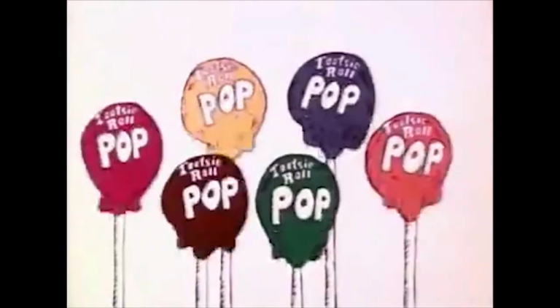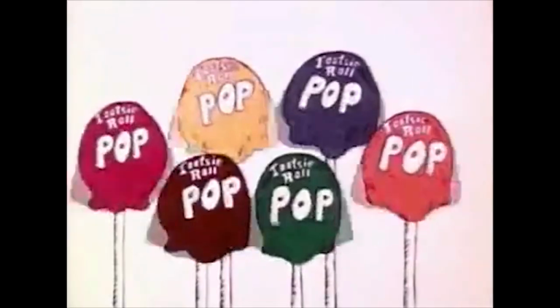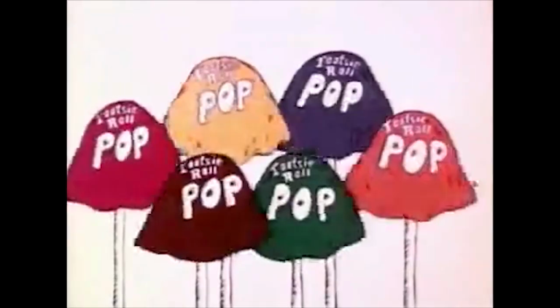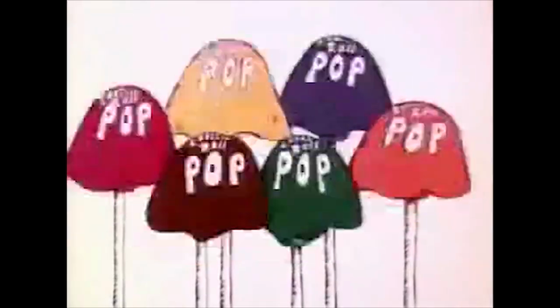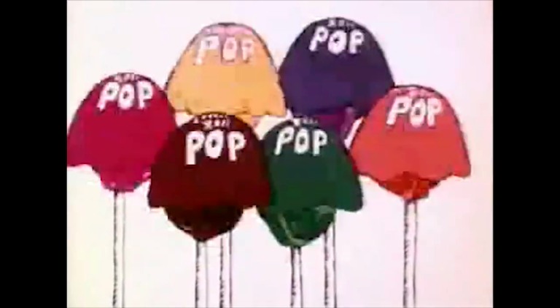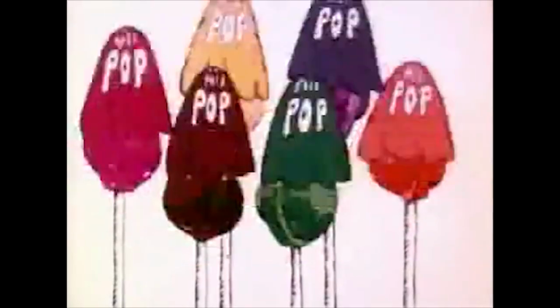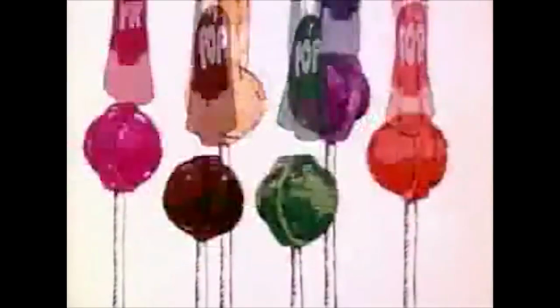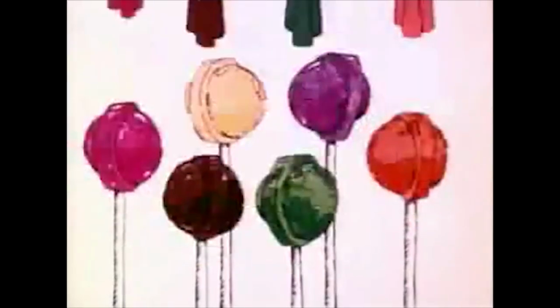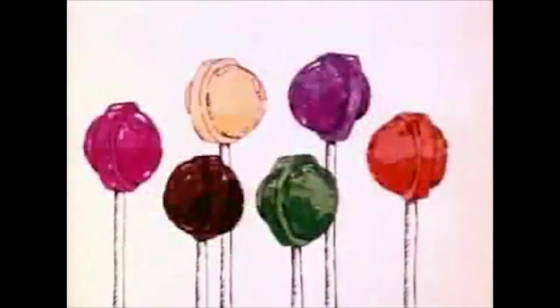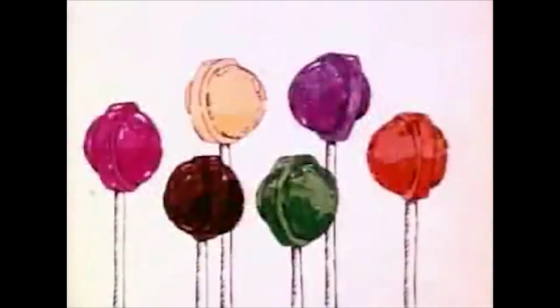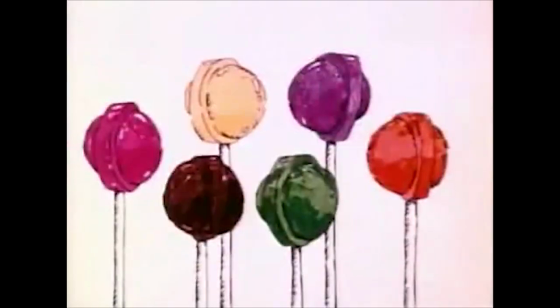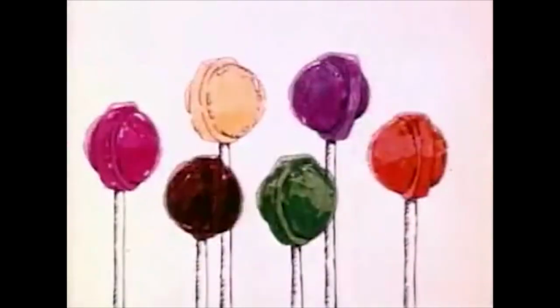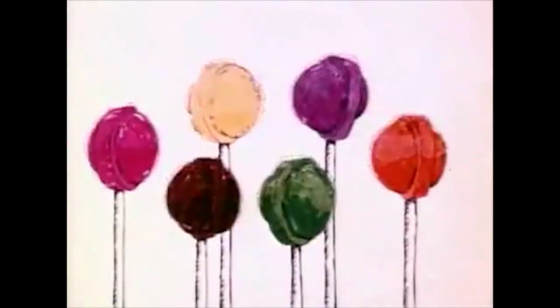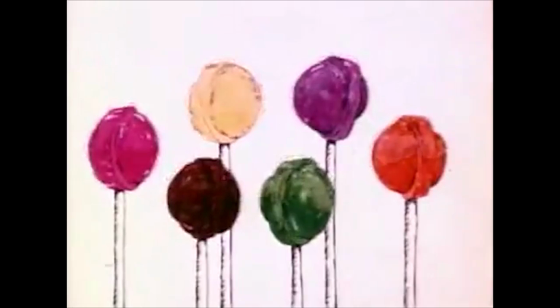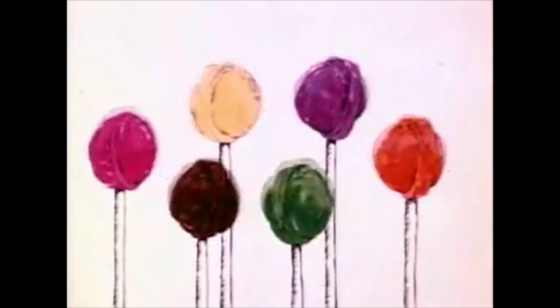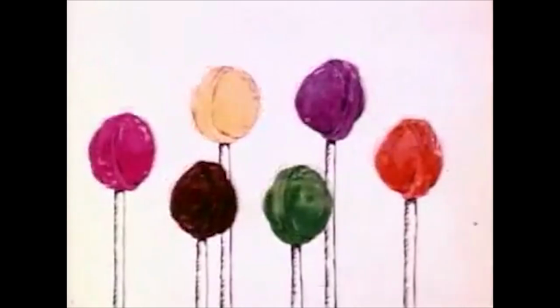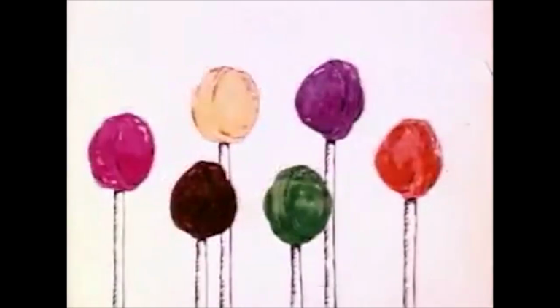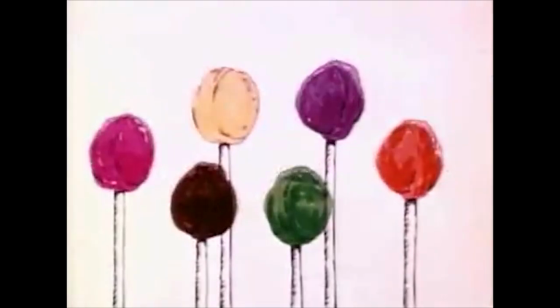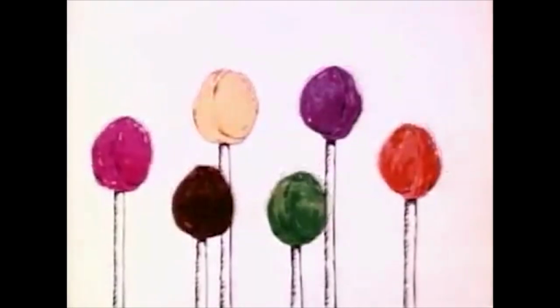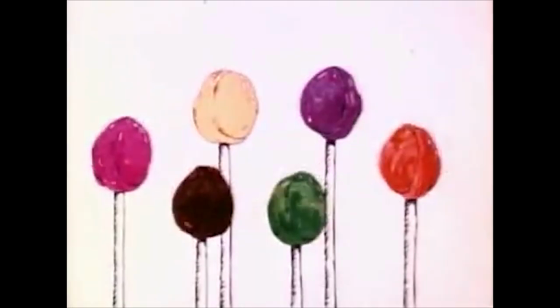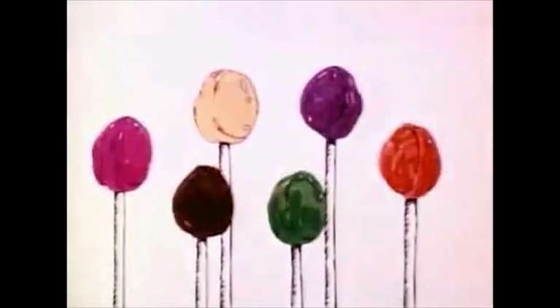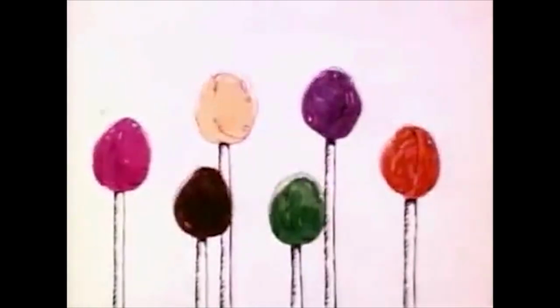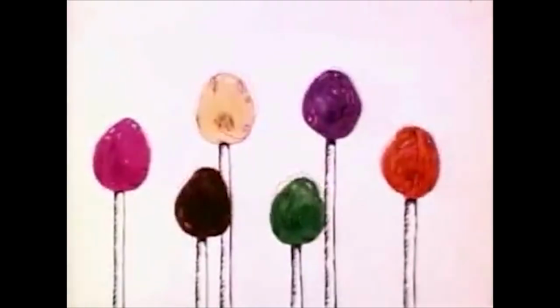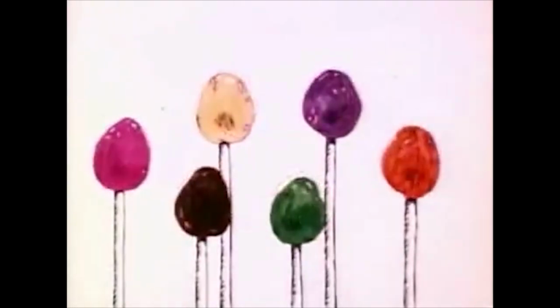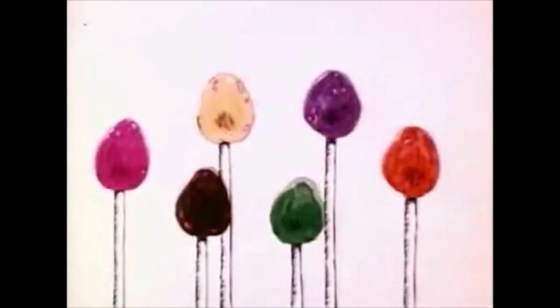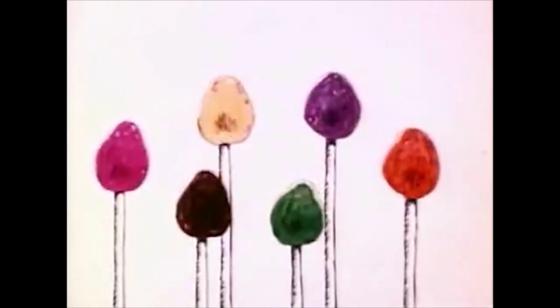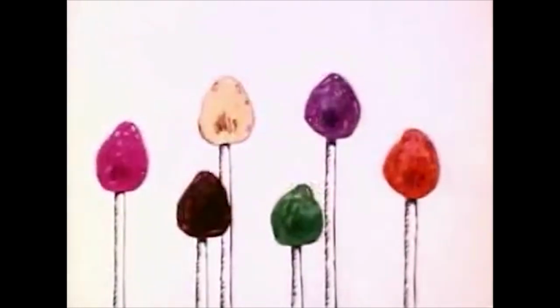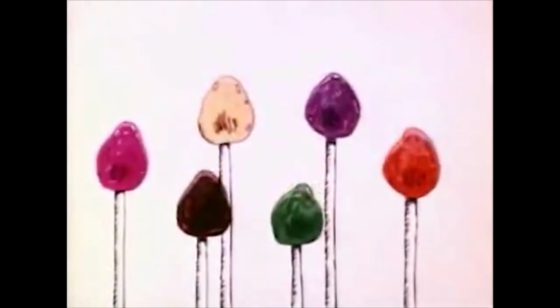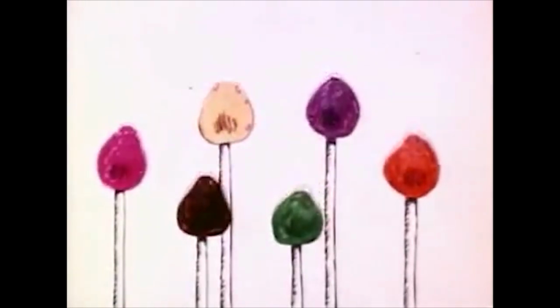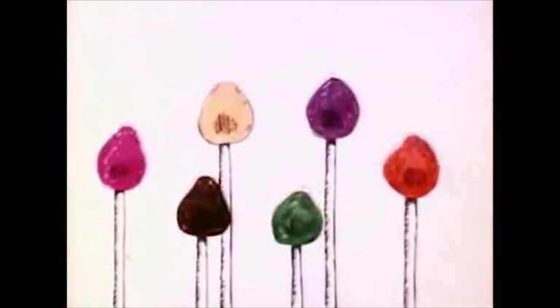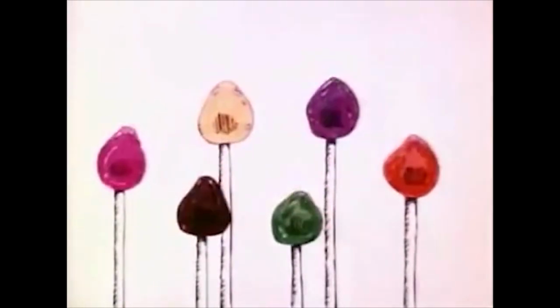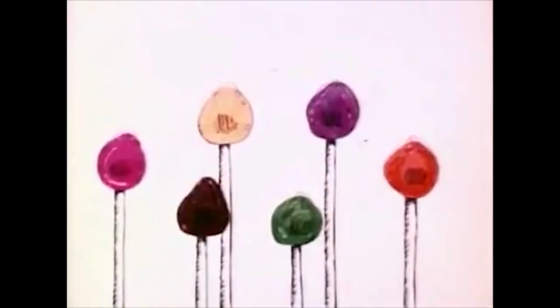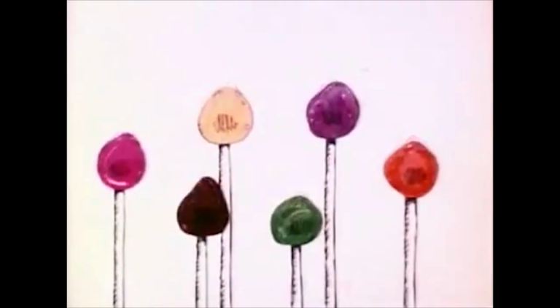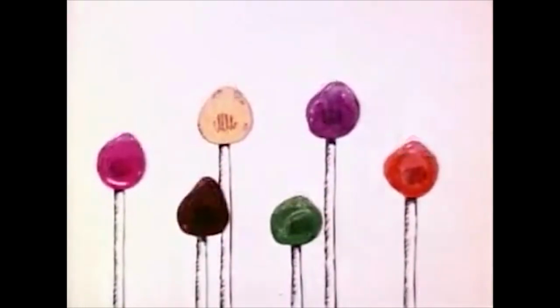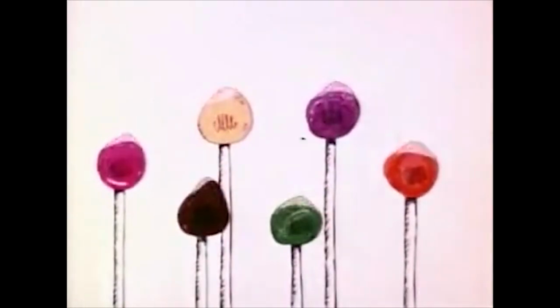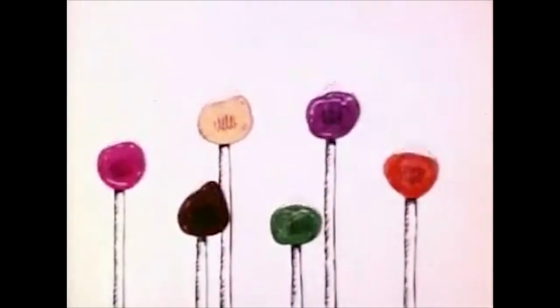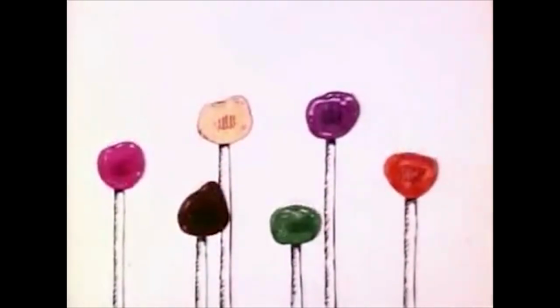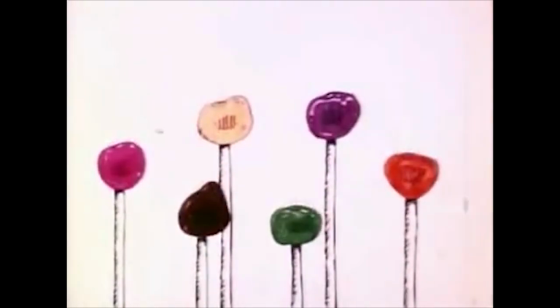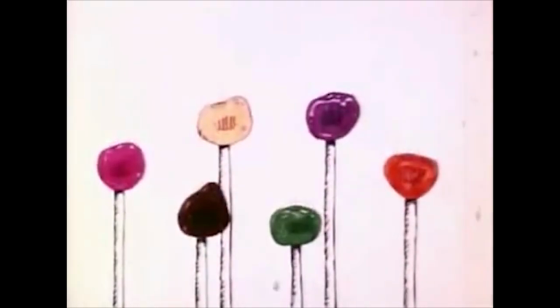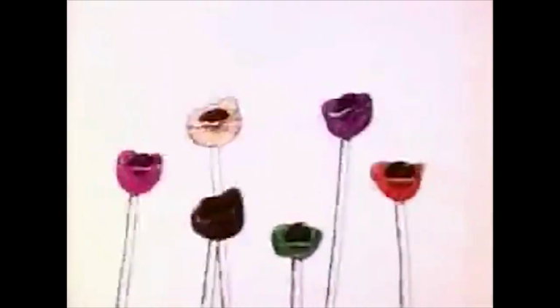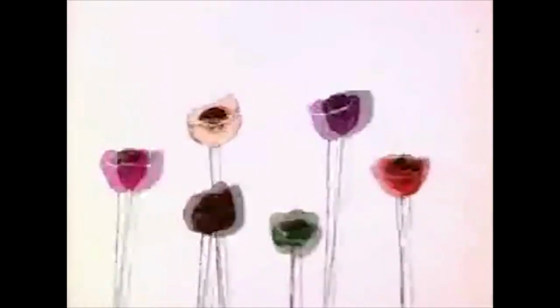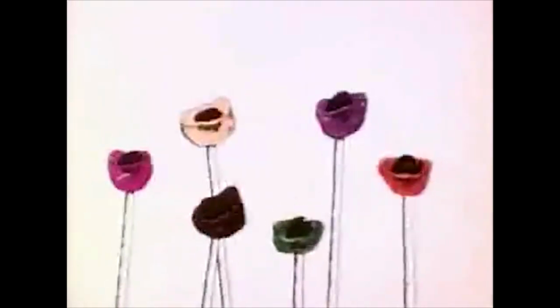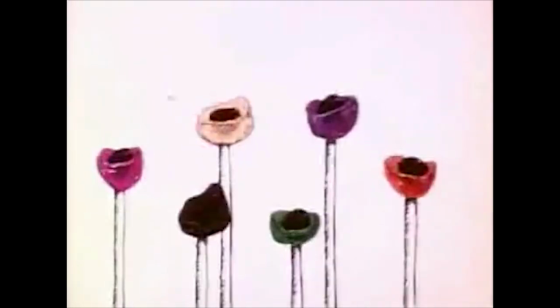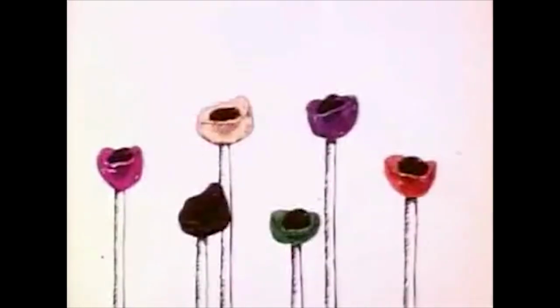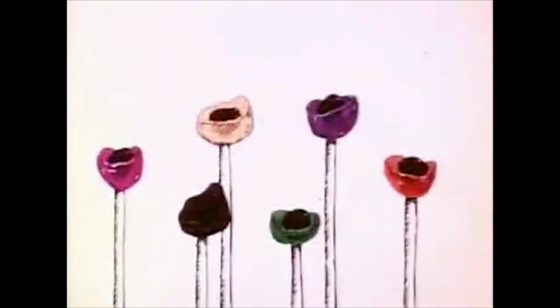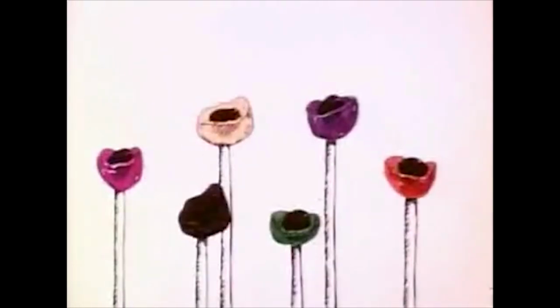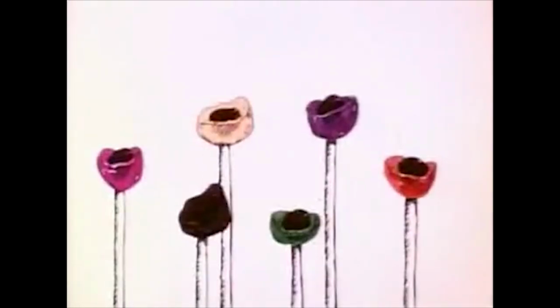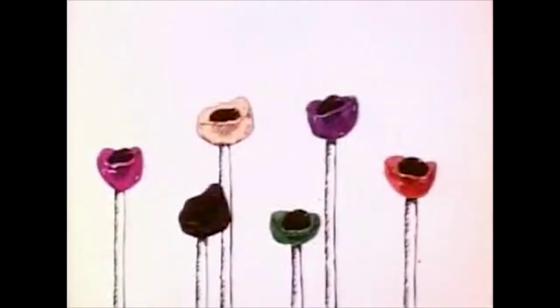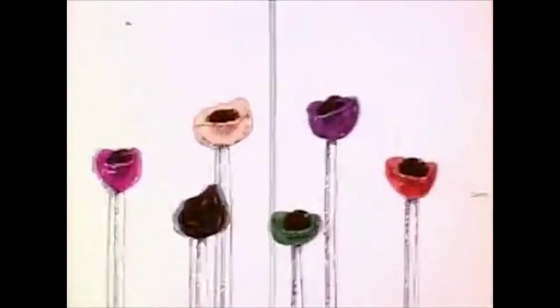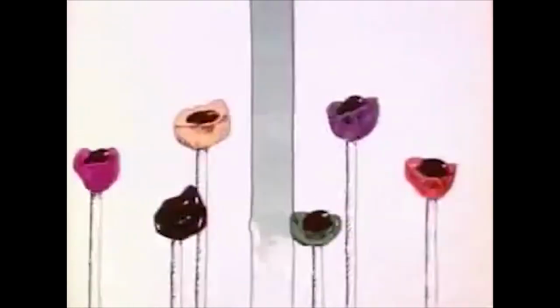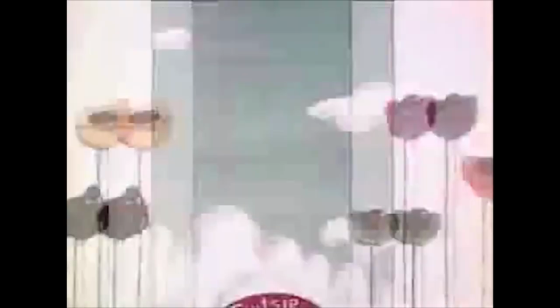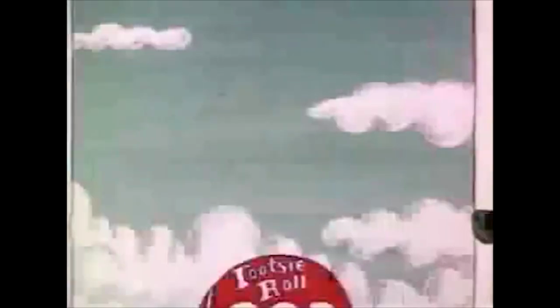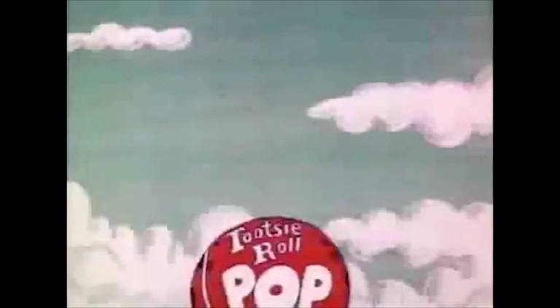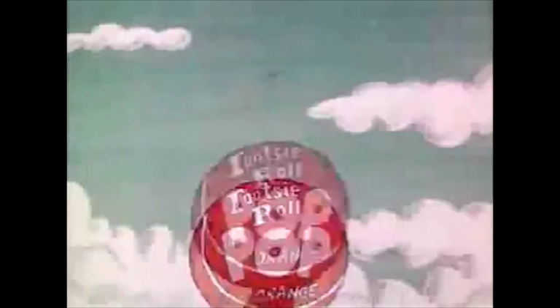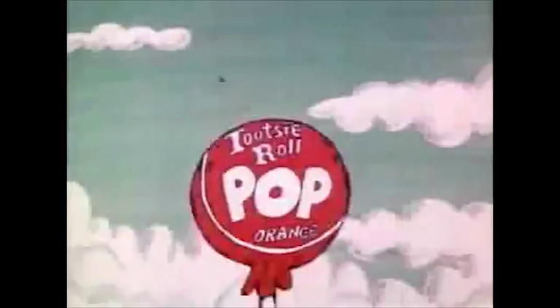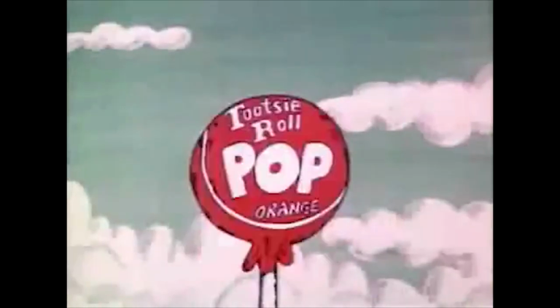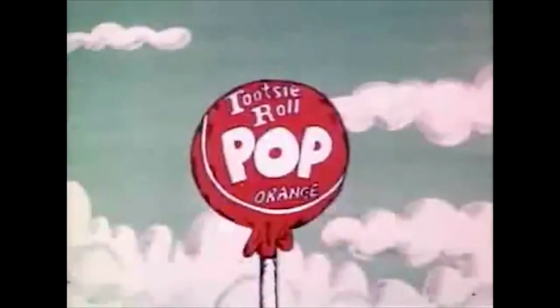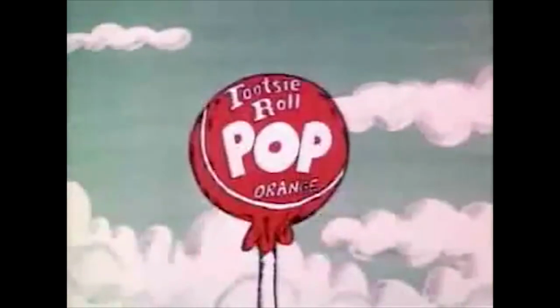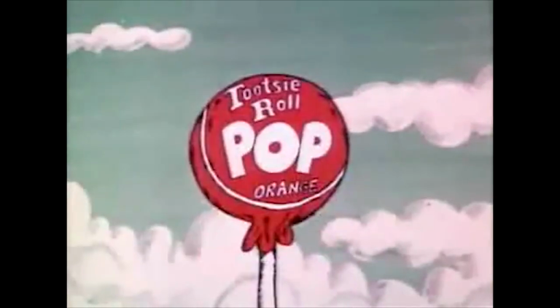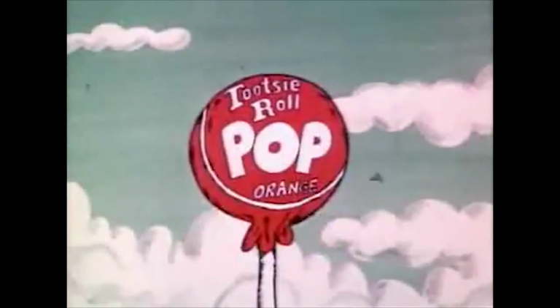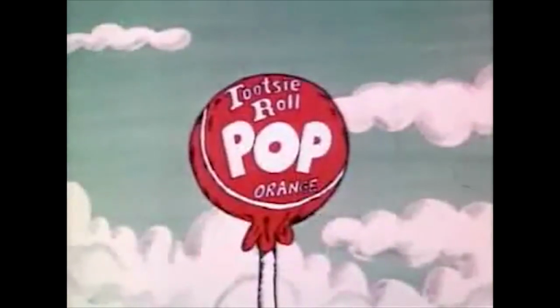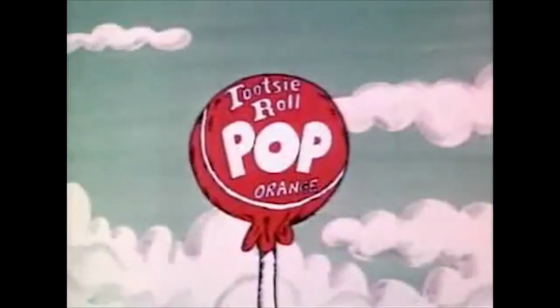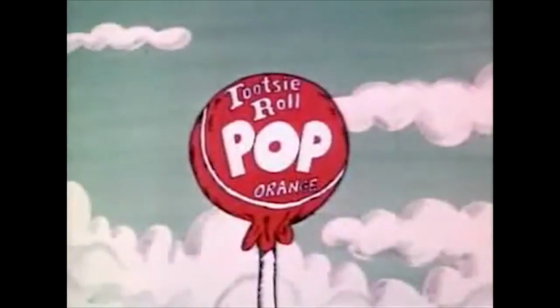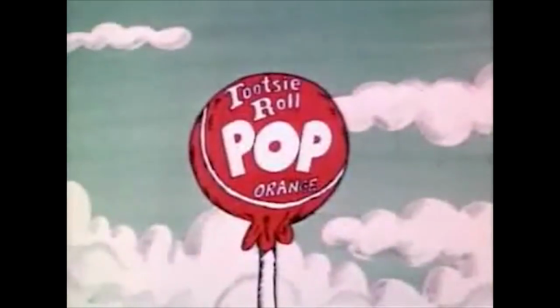How many licks does it take to get to the Tootsie Roll center of a Tootsie Pop? The world may never know.